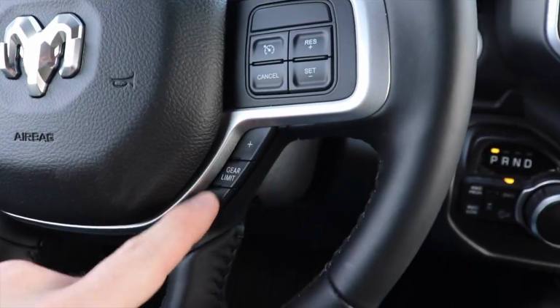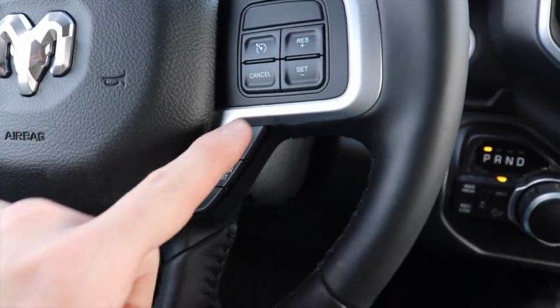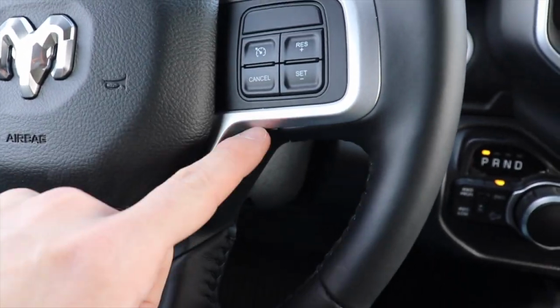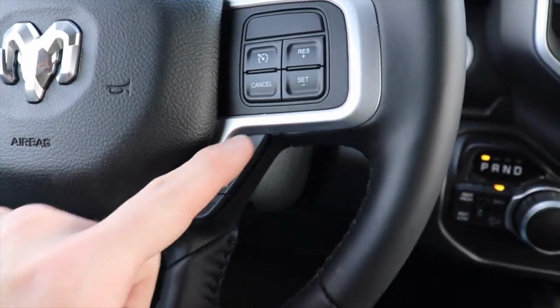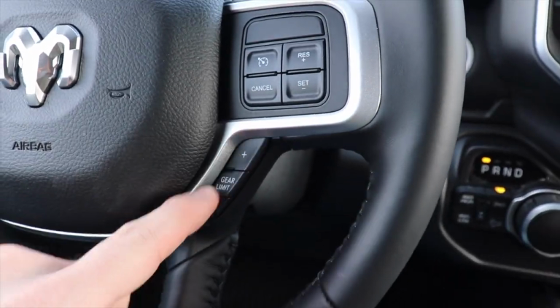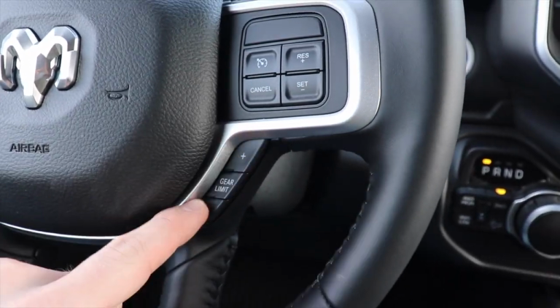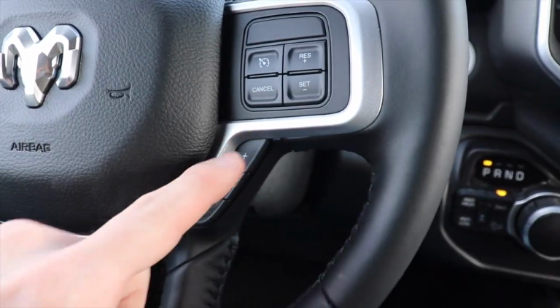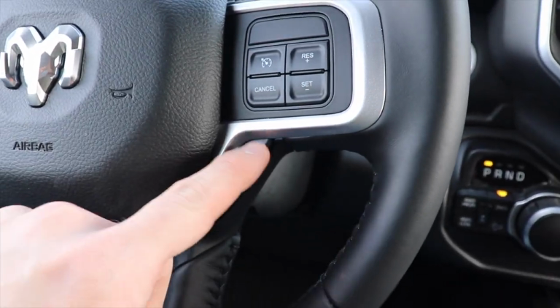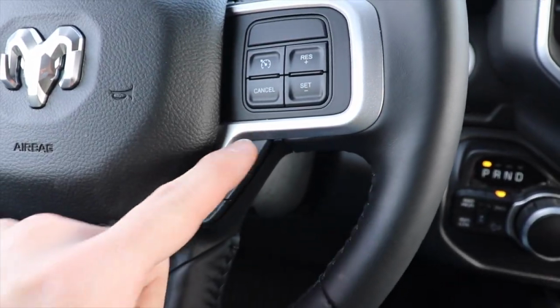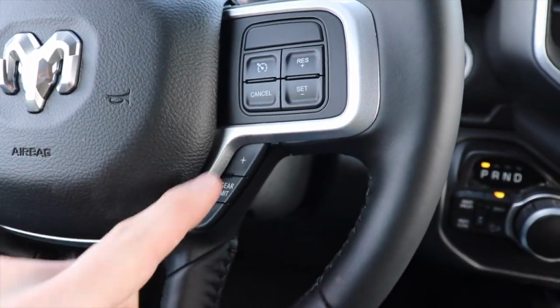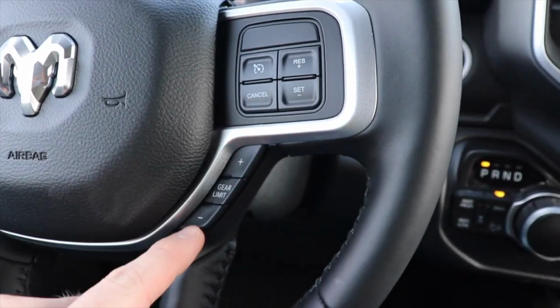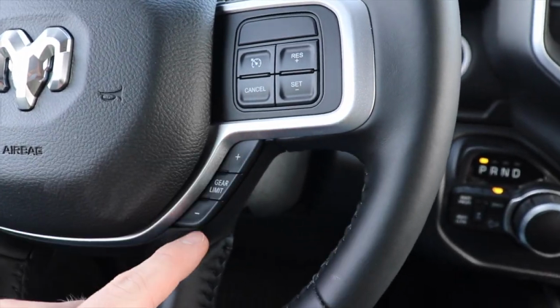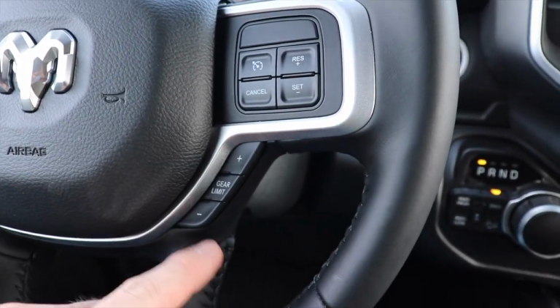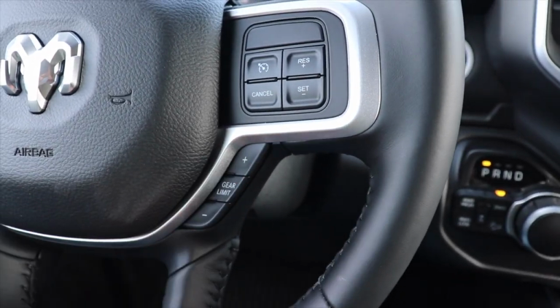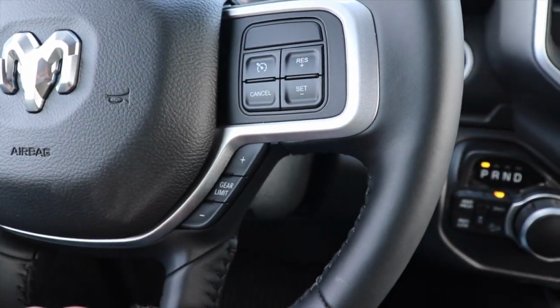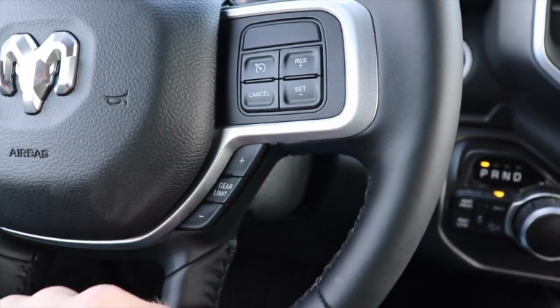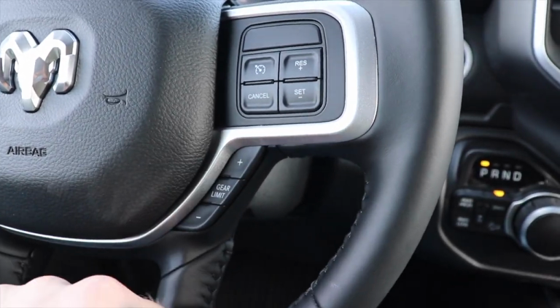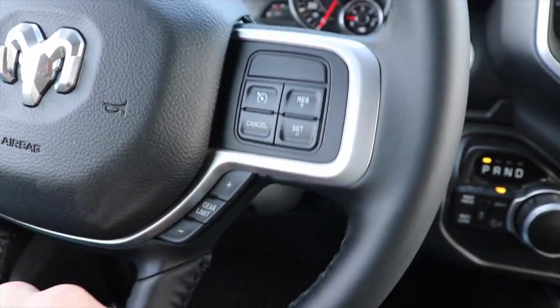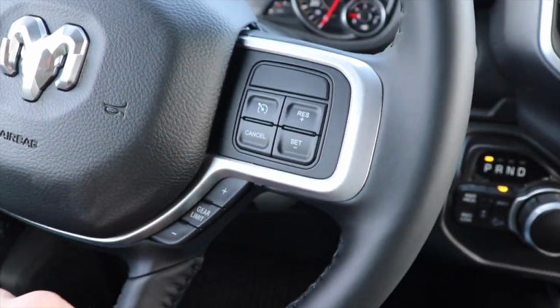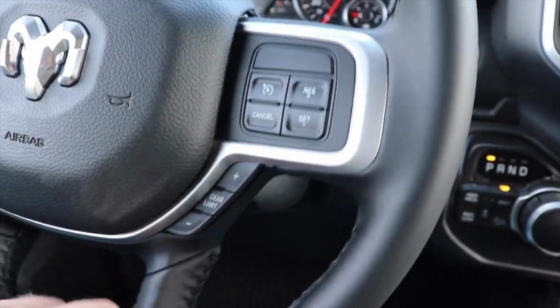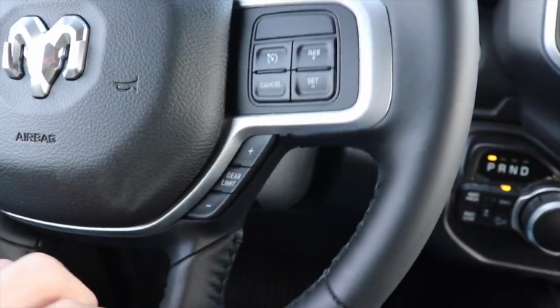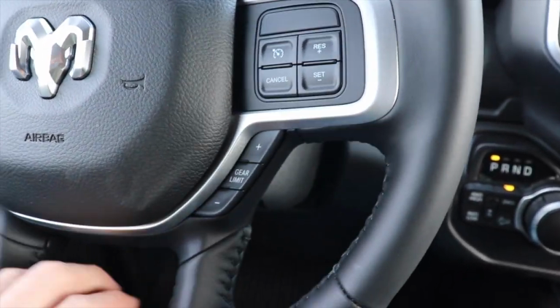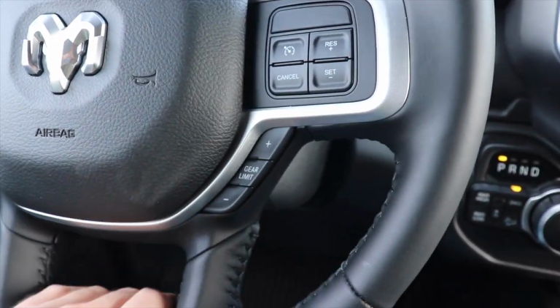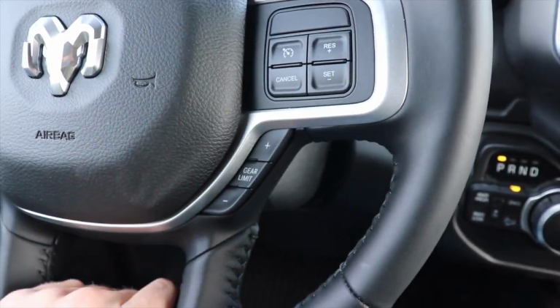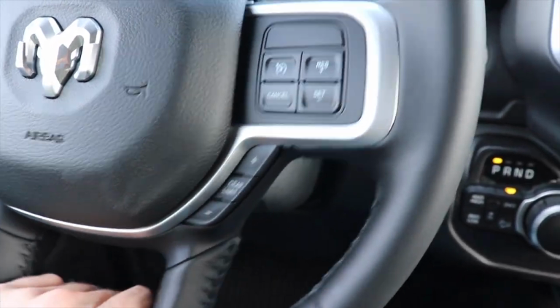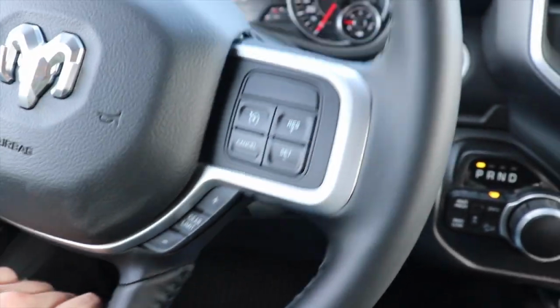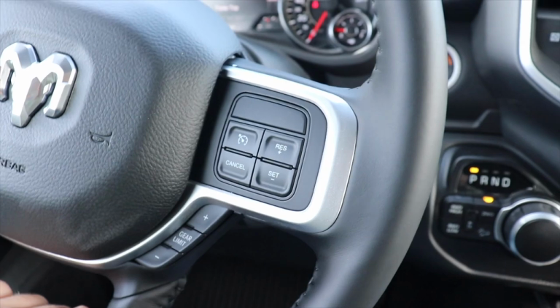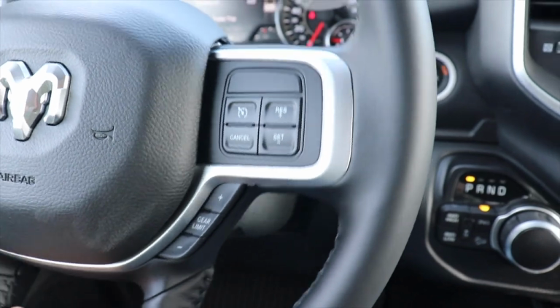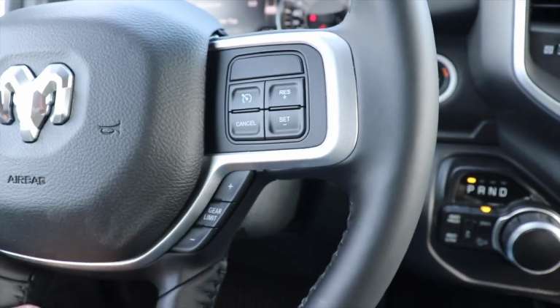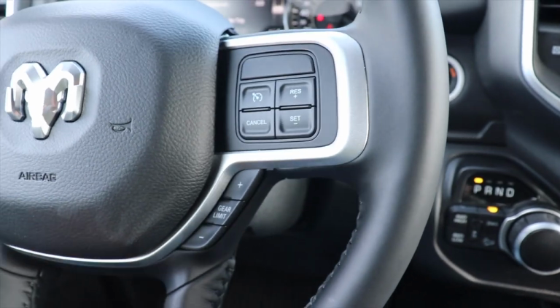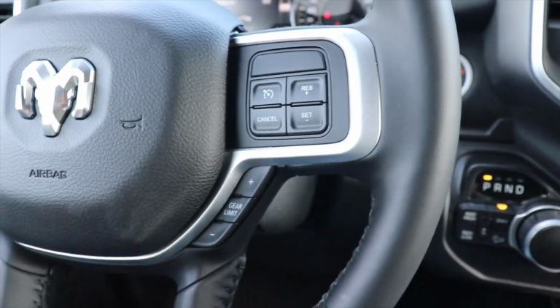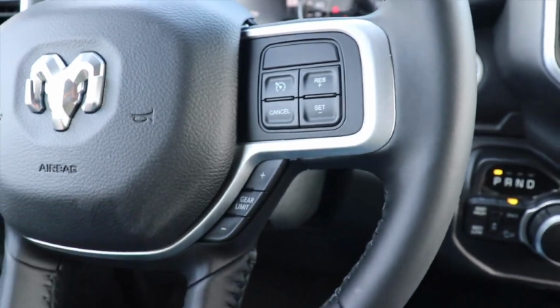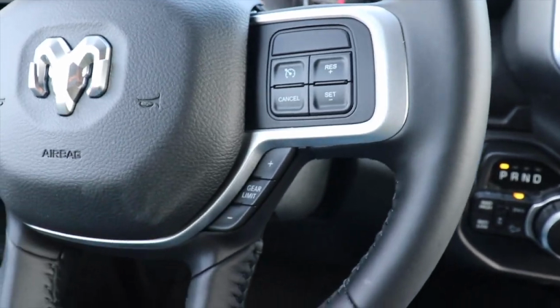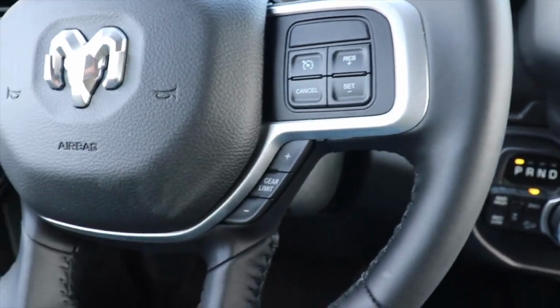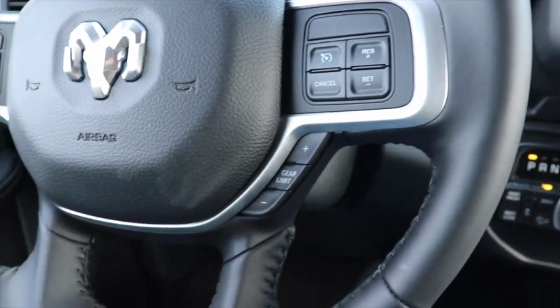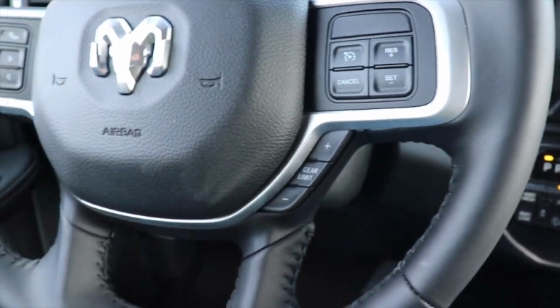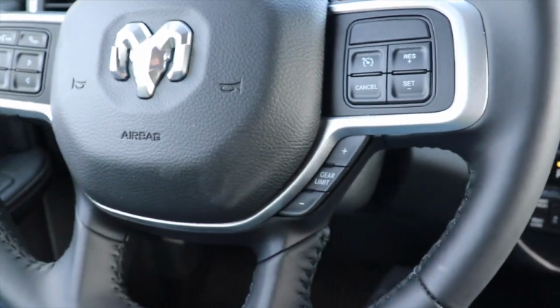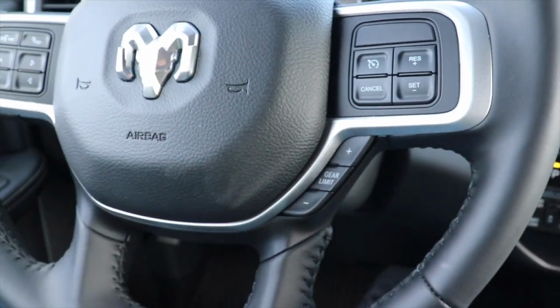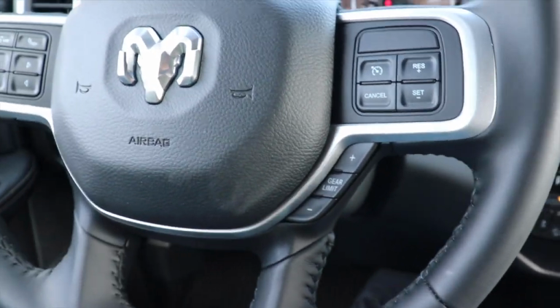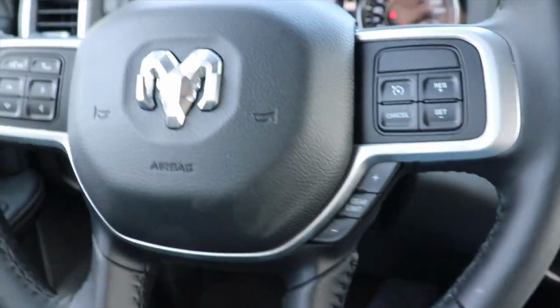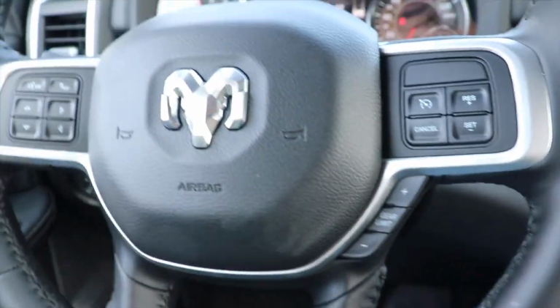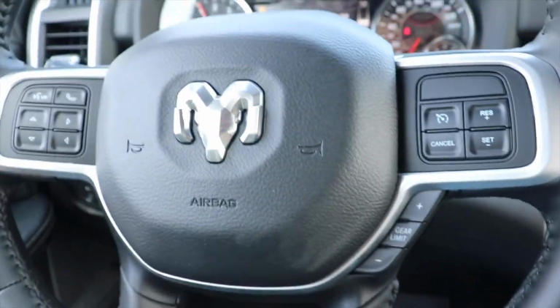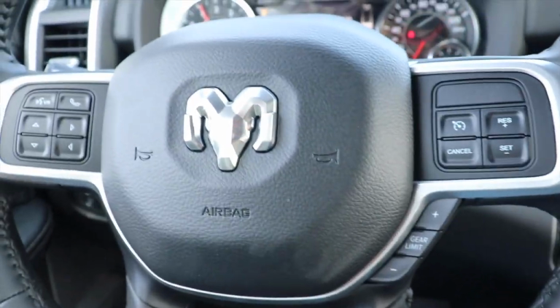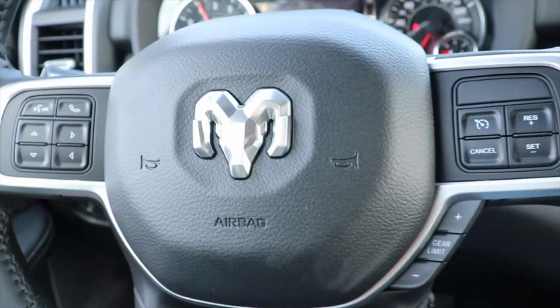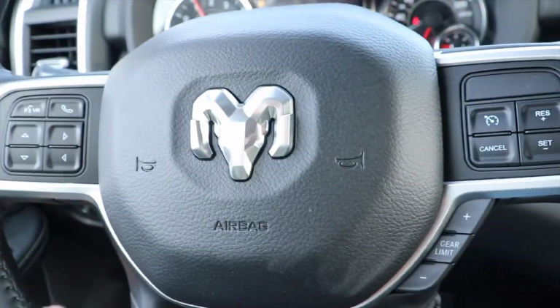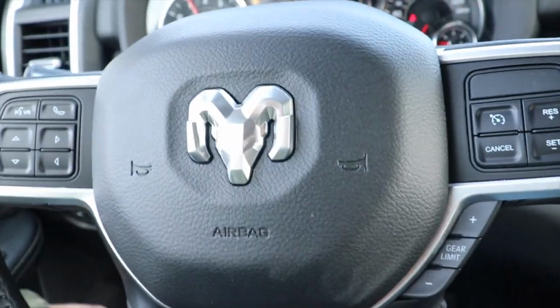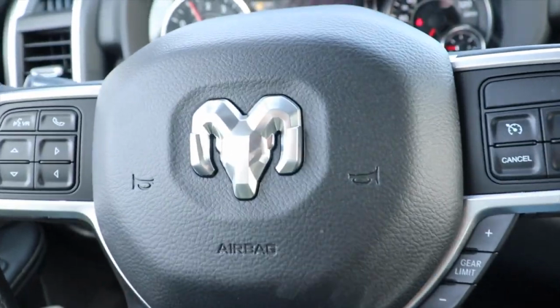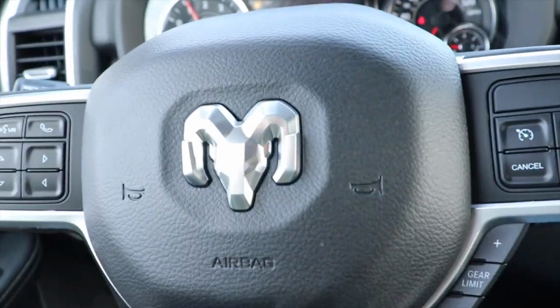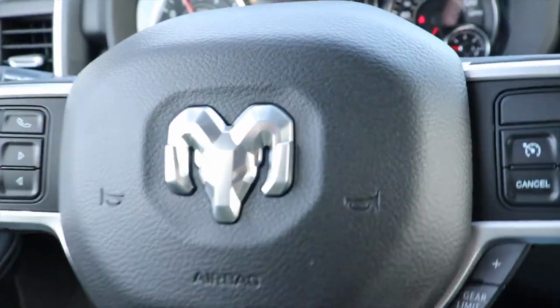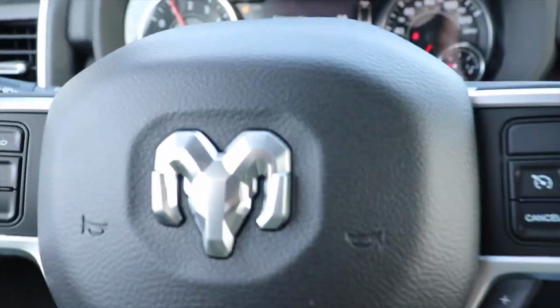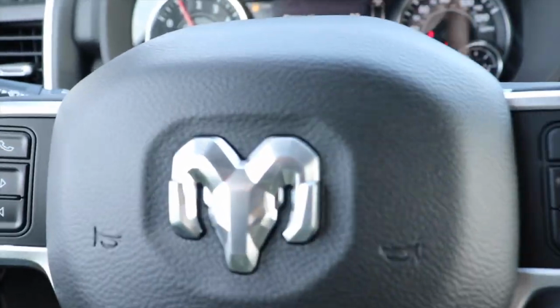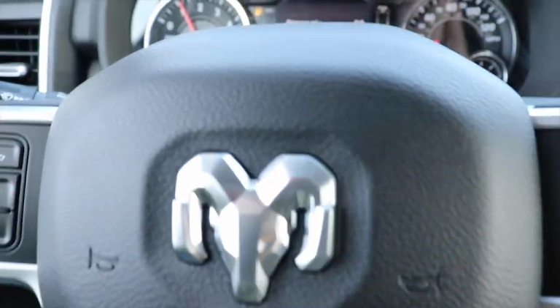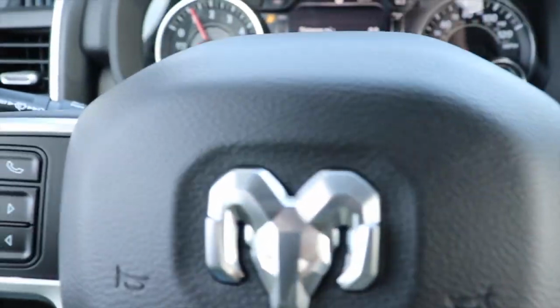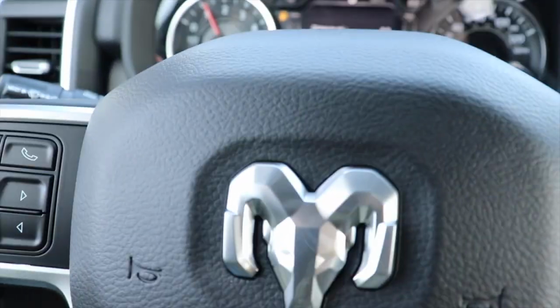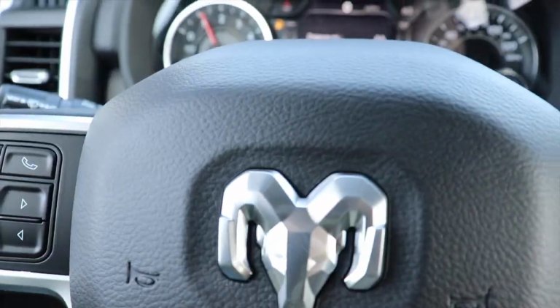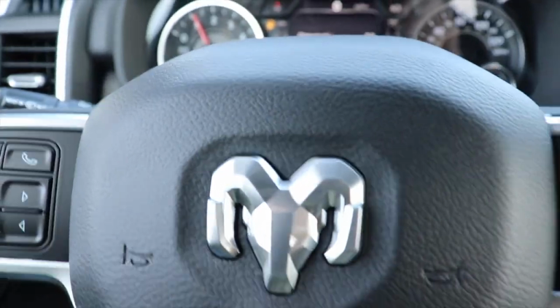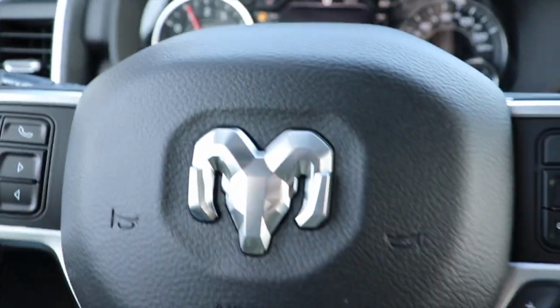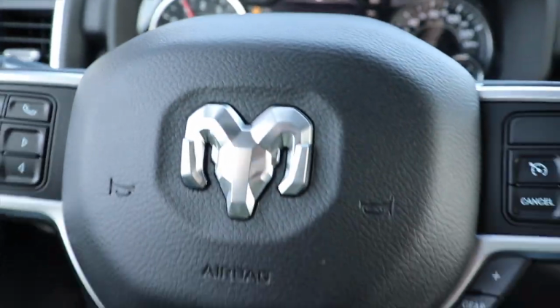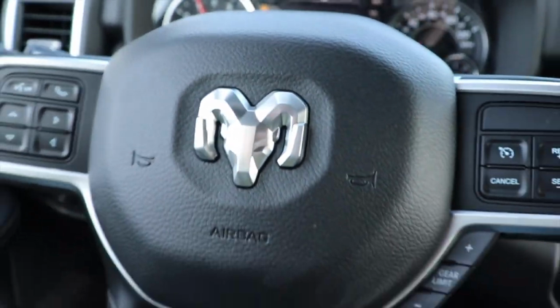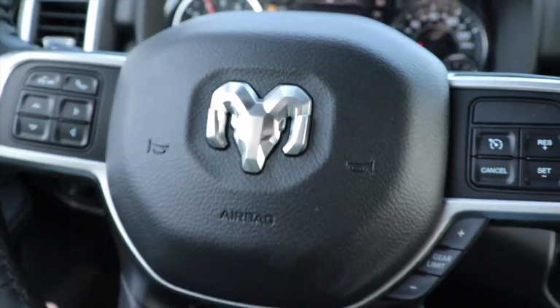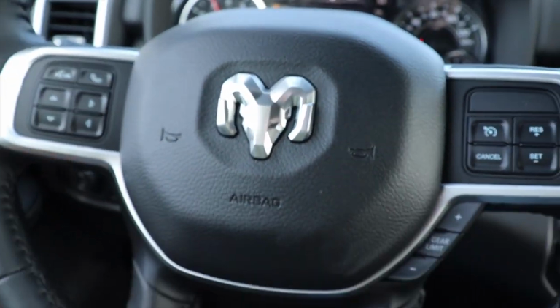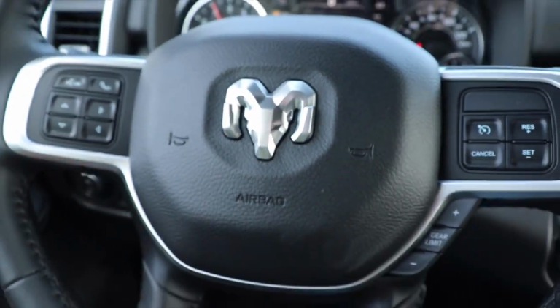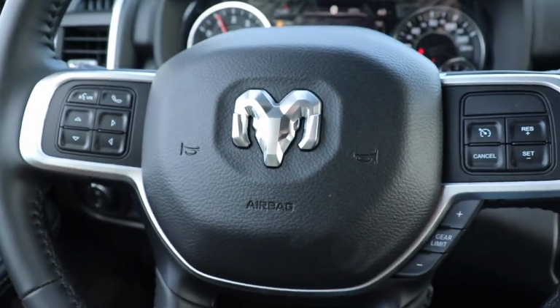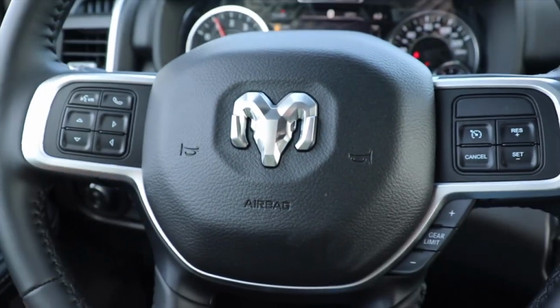Down here we have your manual gear limit. This truck being the 6.4 Hemi, I believe it has the 8 speed automatic transmission.